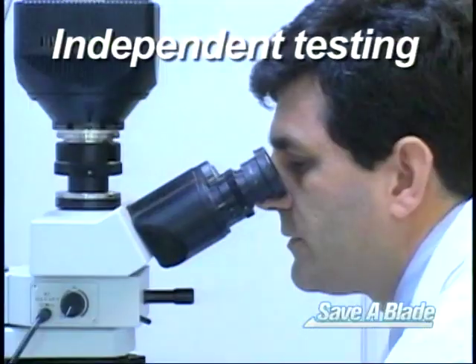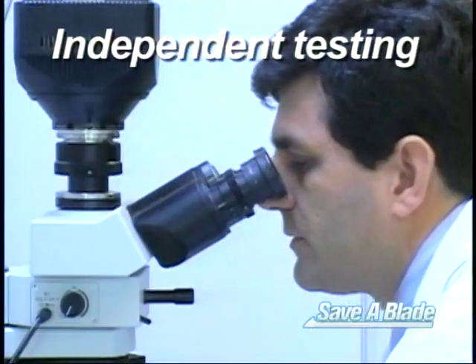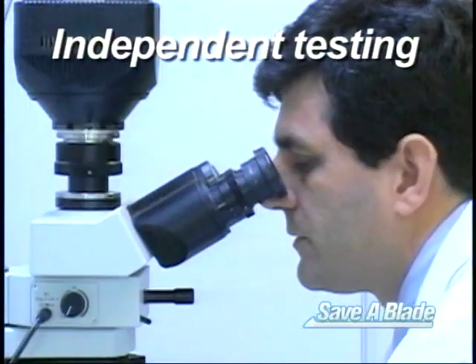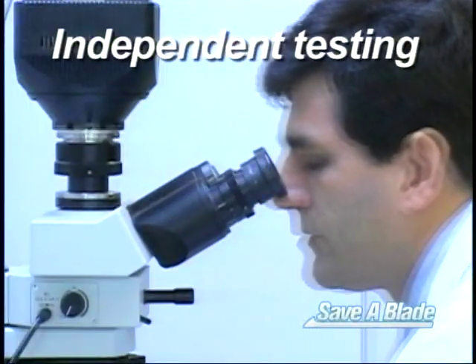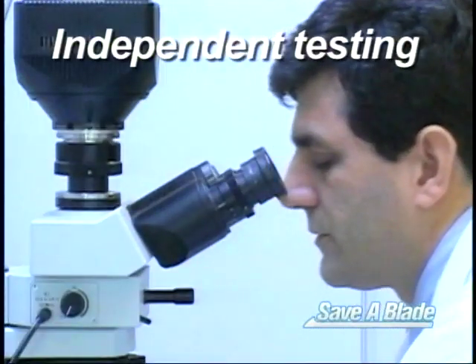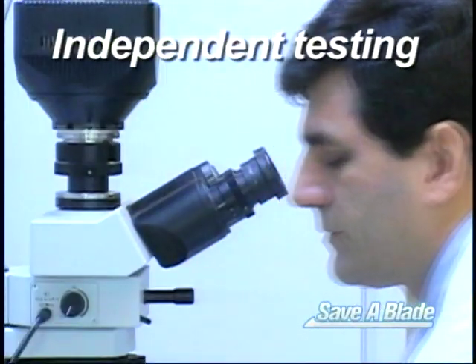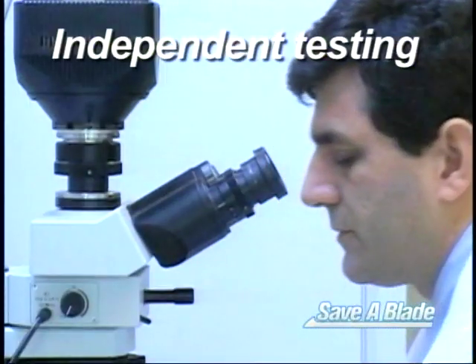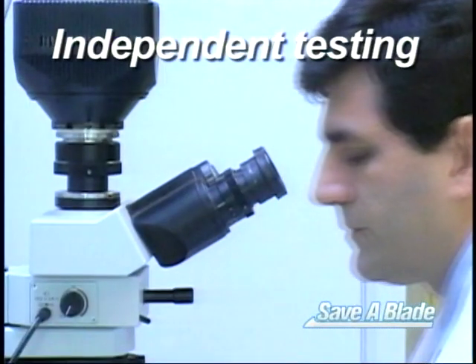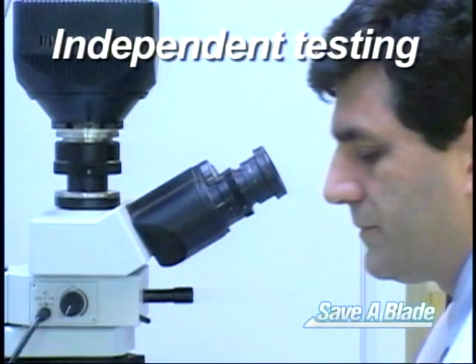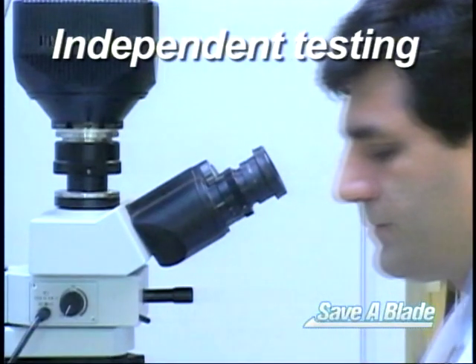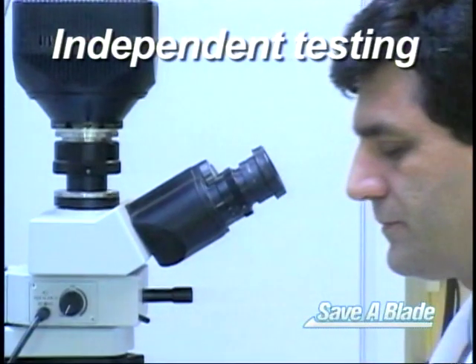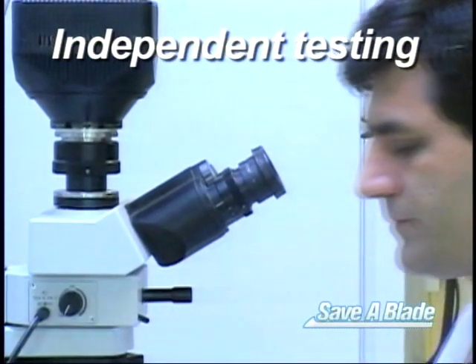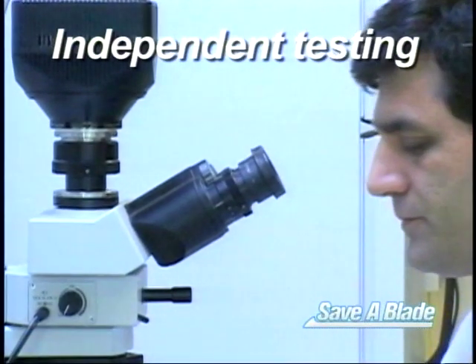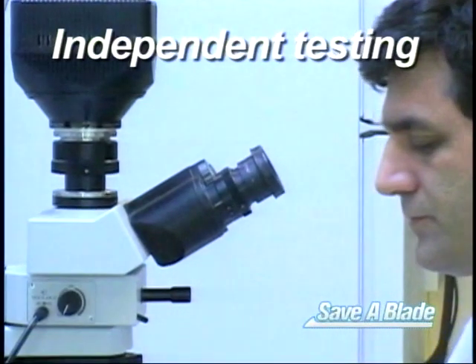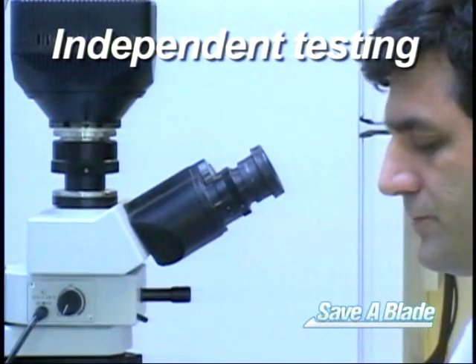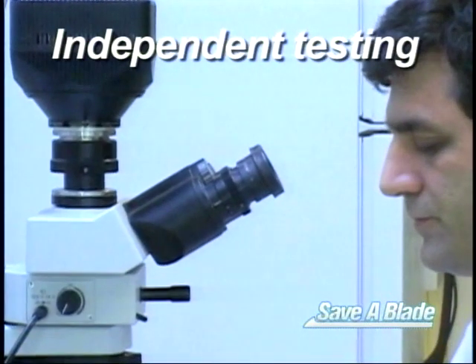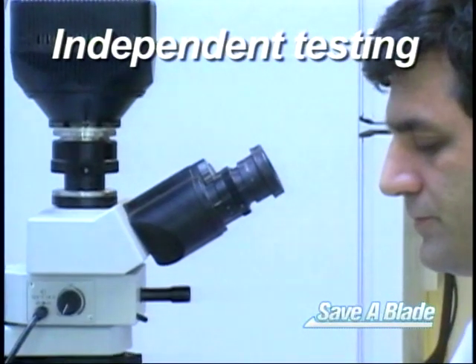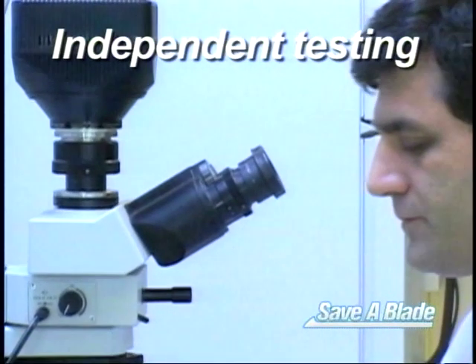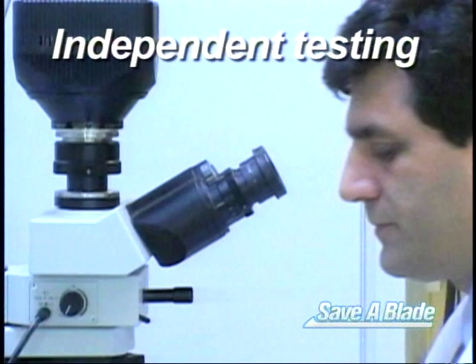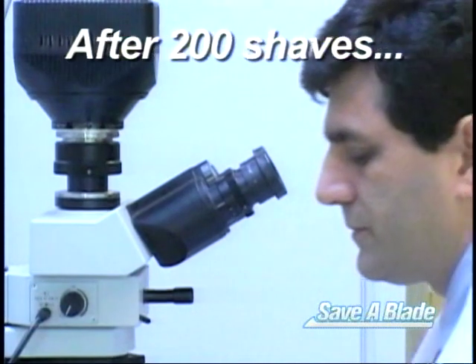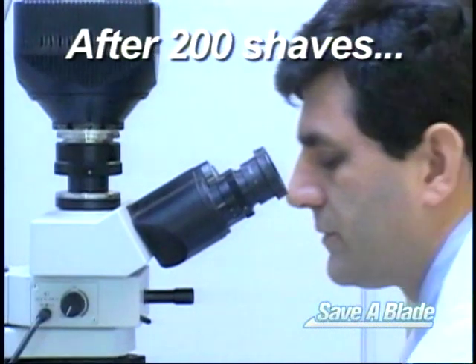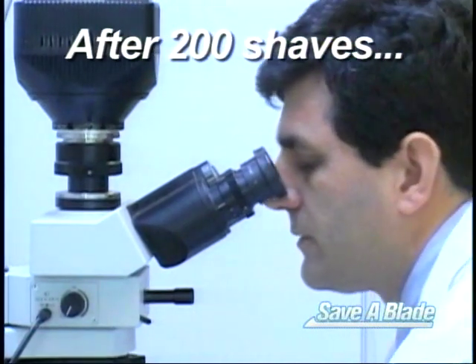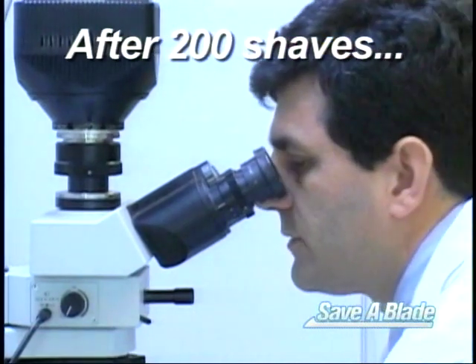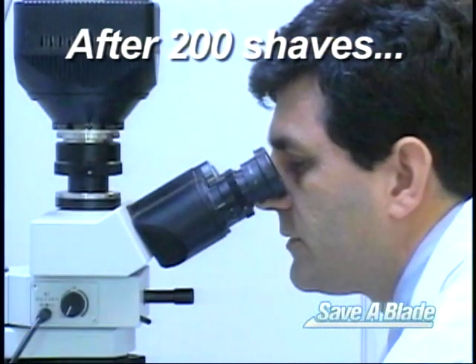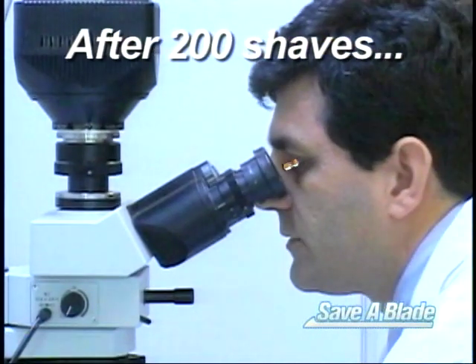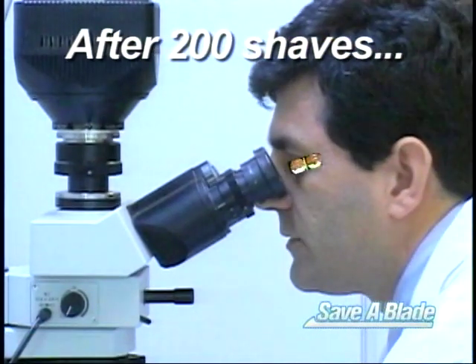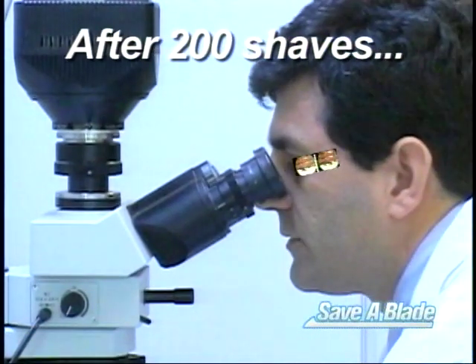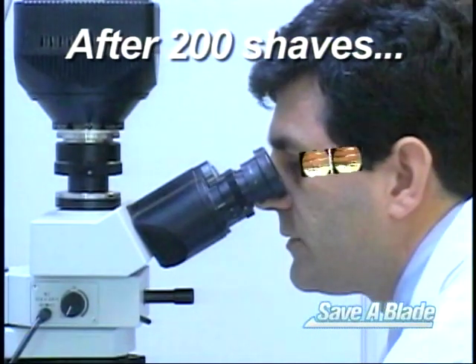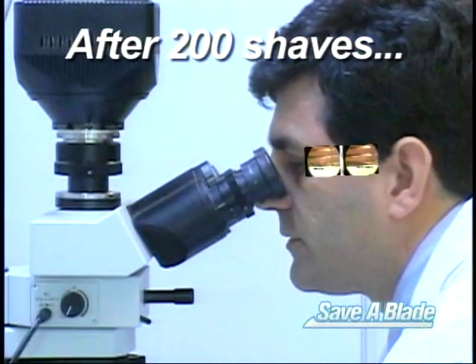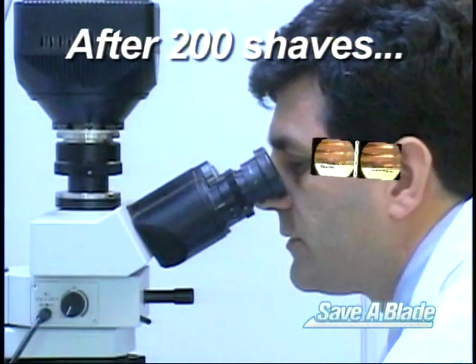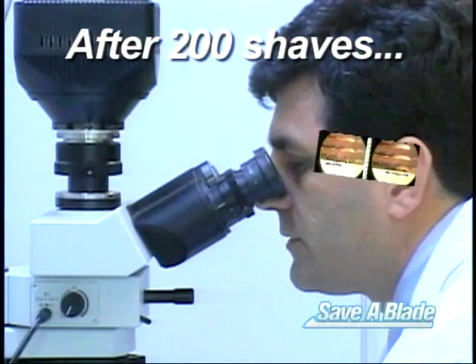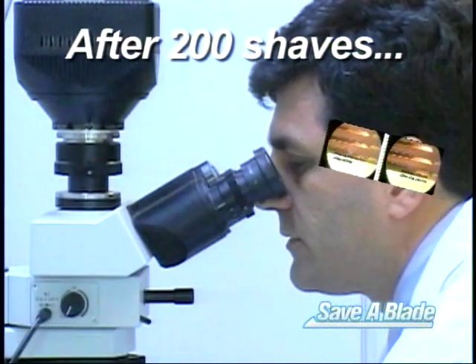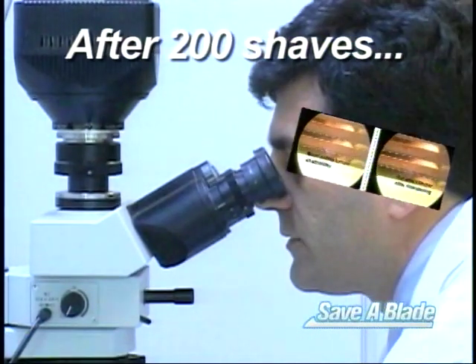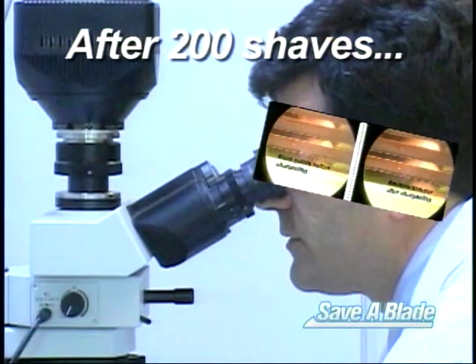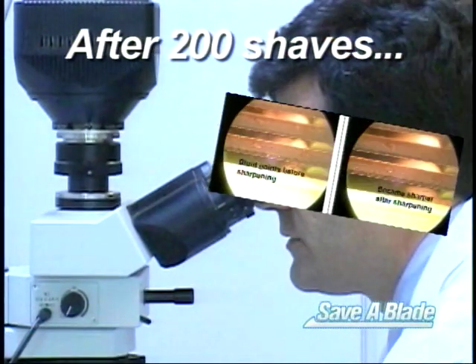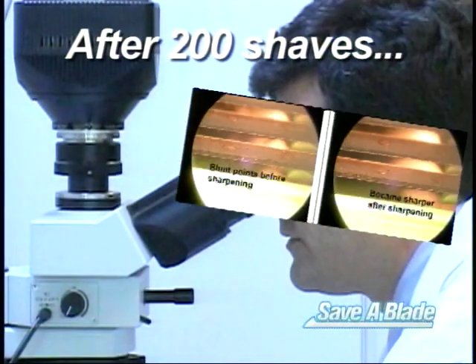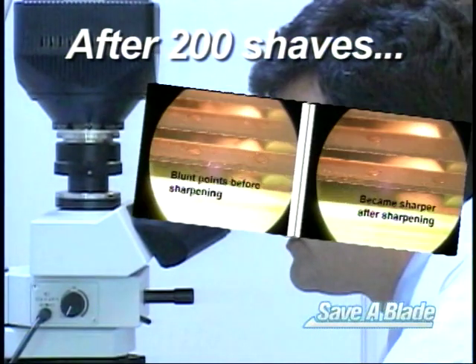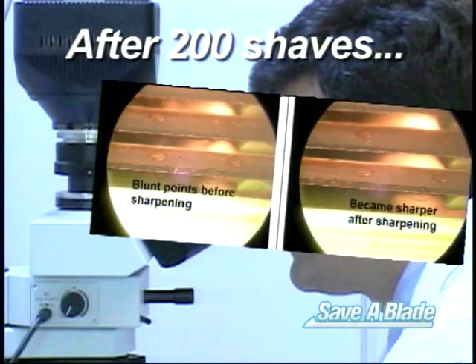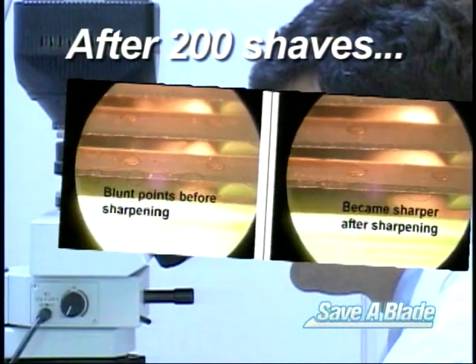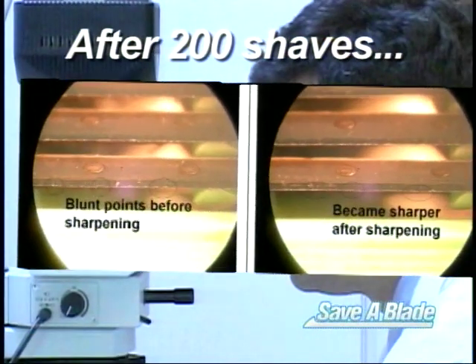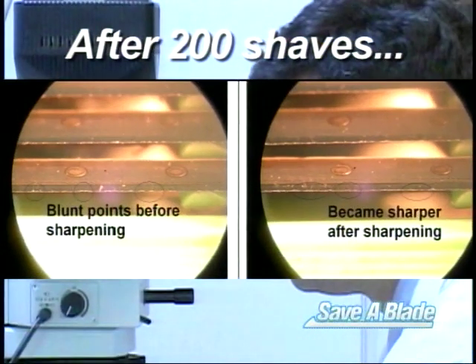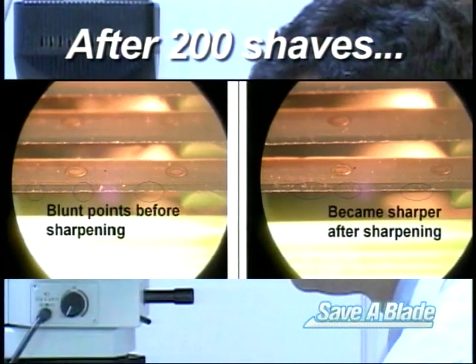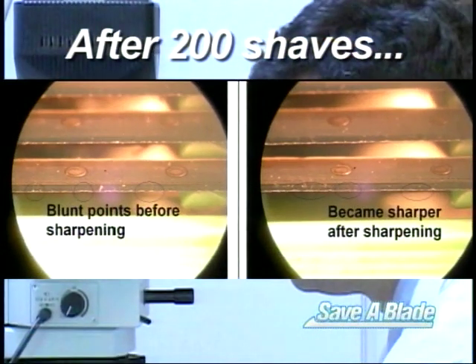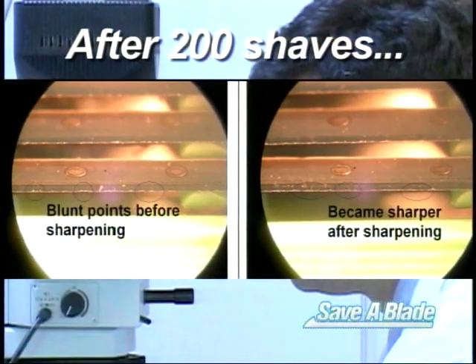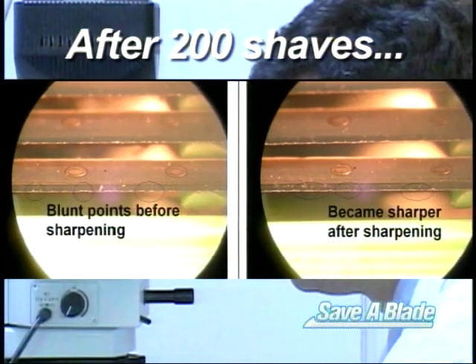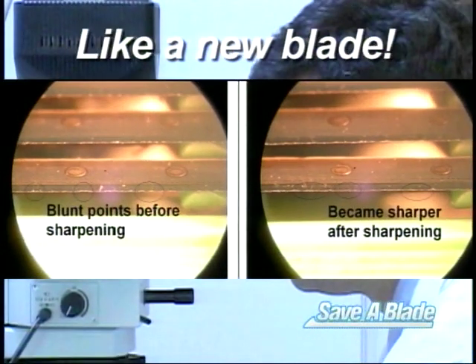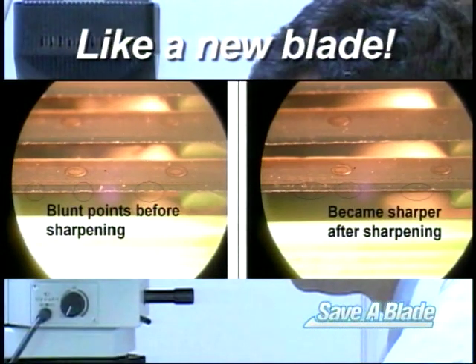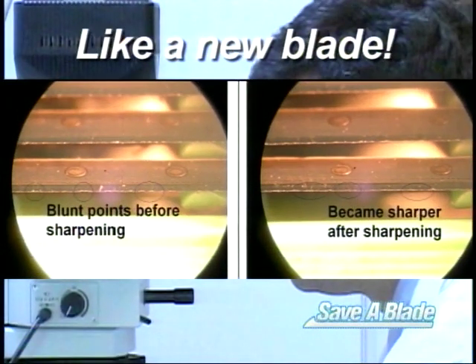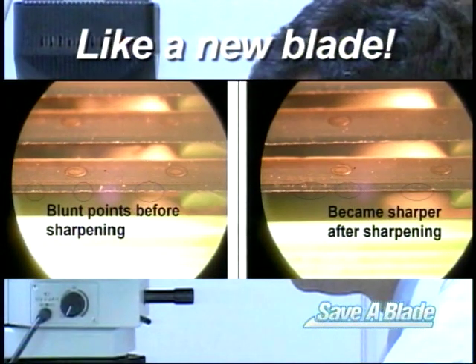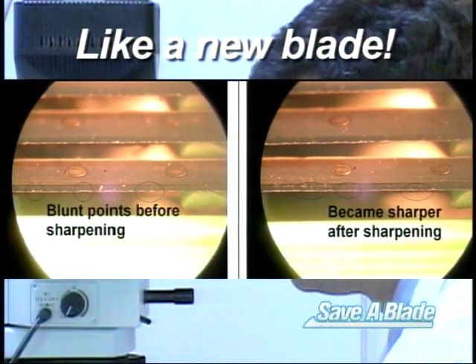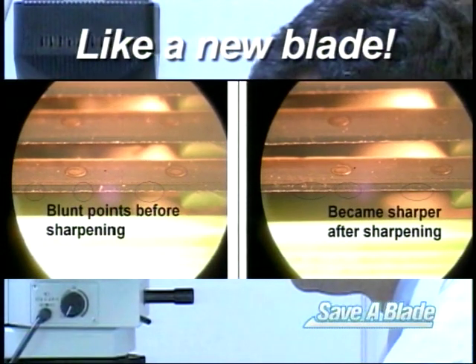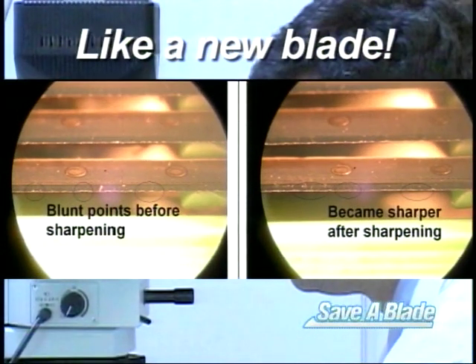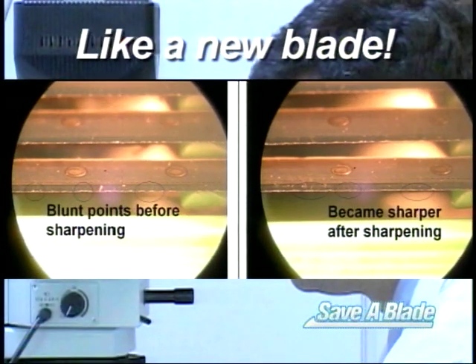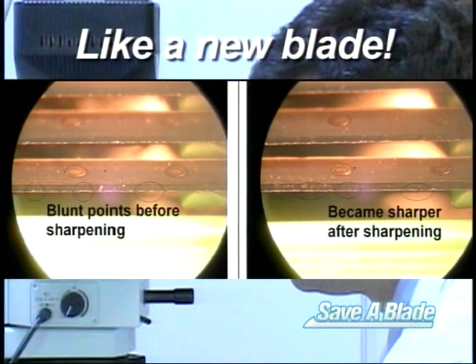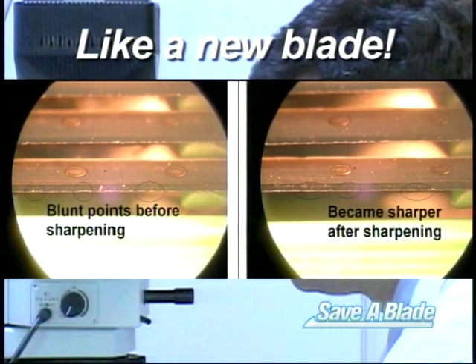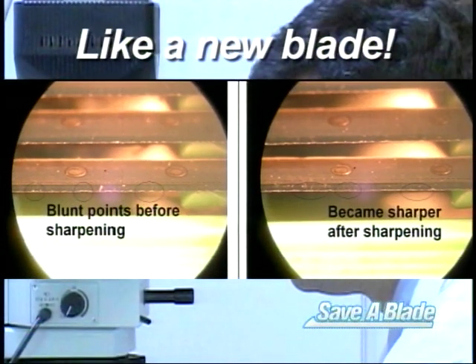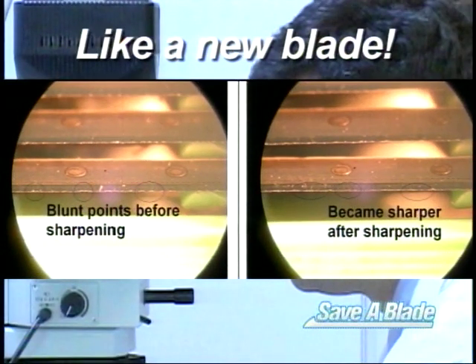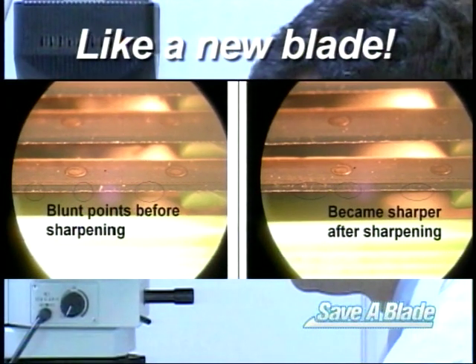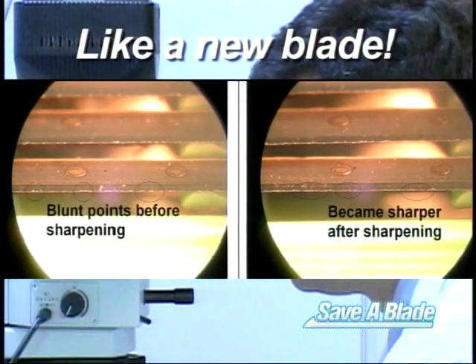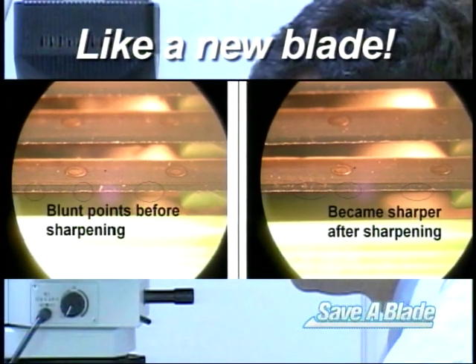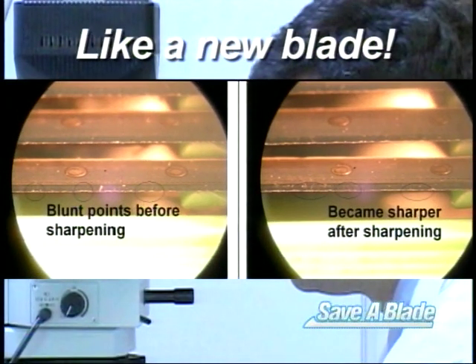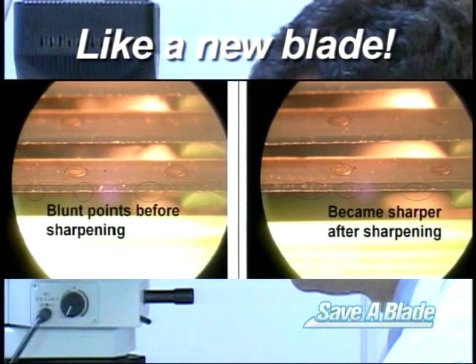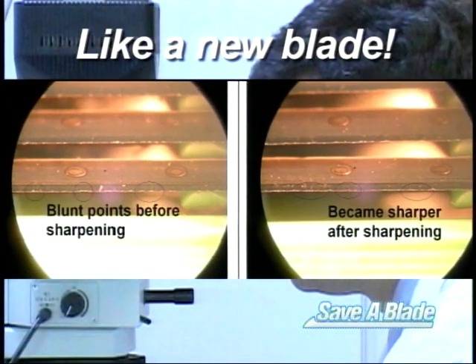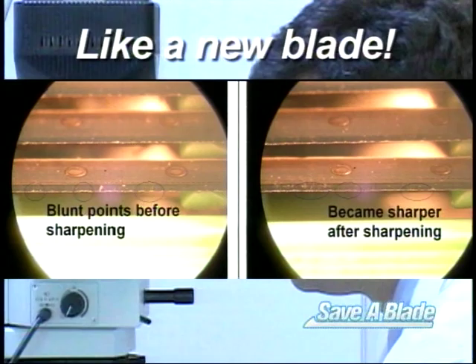Independent laboratory testing proved that after 200 shaves, a razor sharpened with Save-A-Blade was virtually identical to a brand new blade.